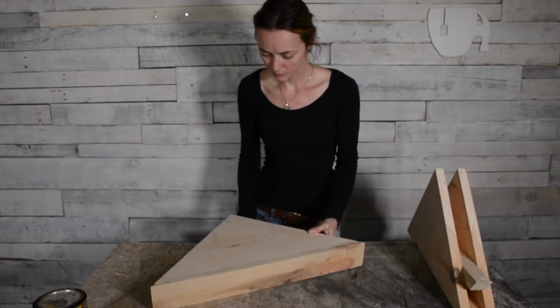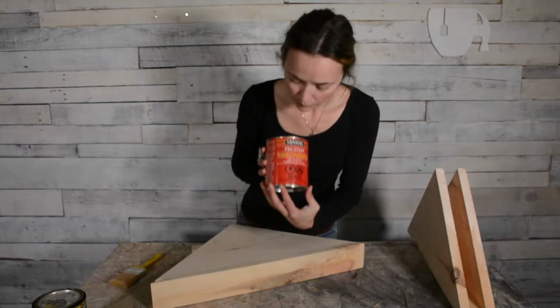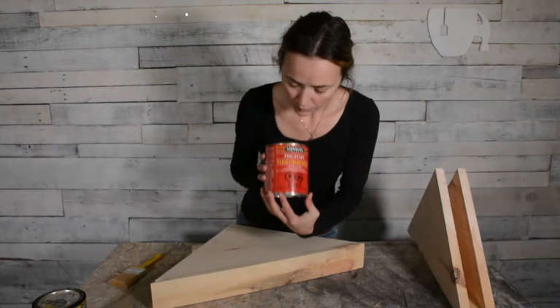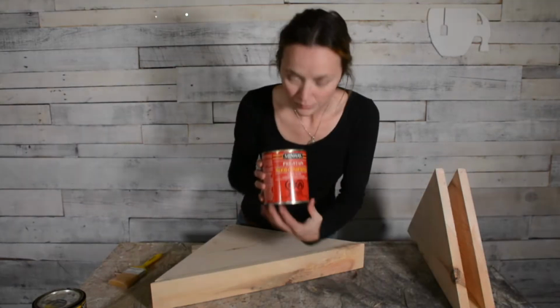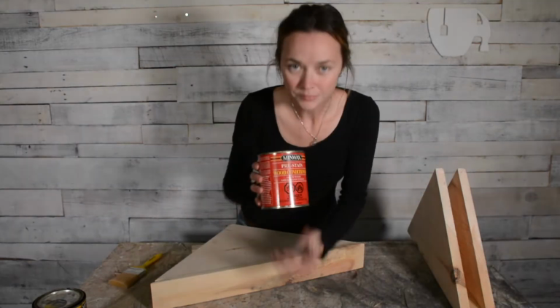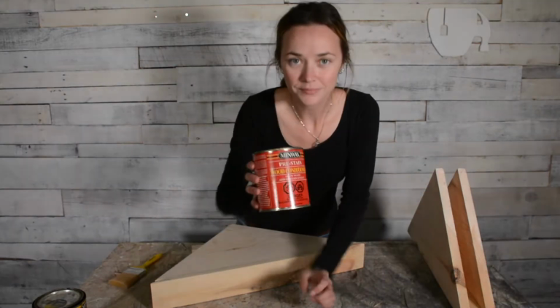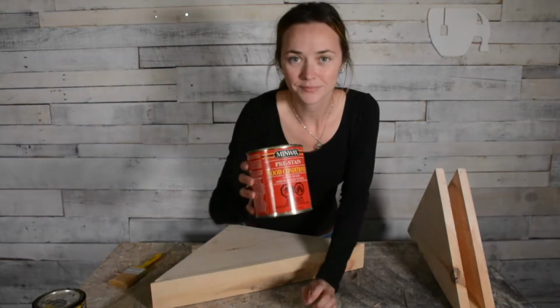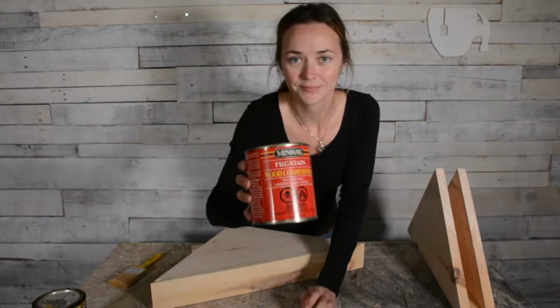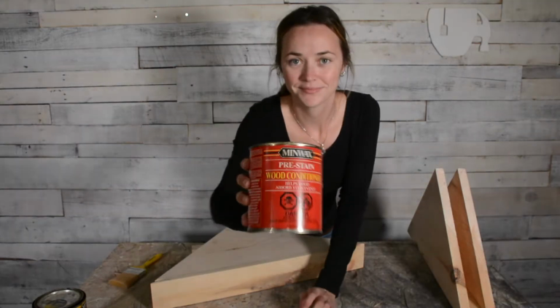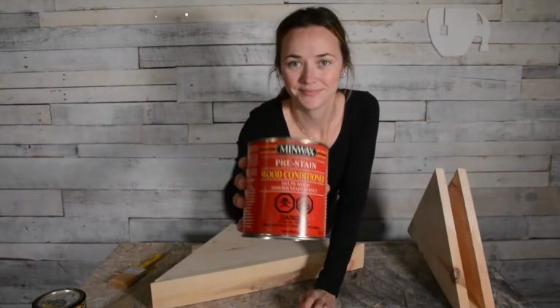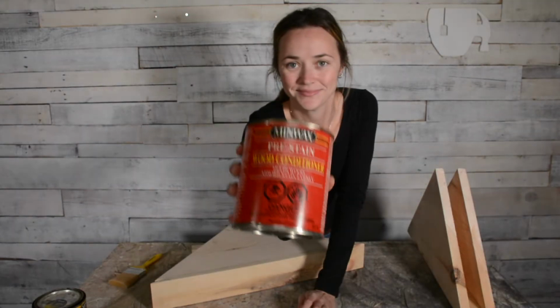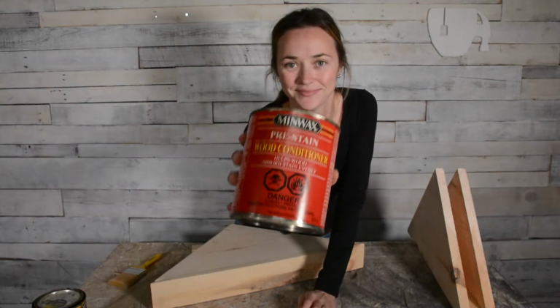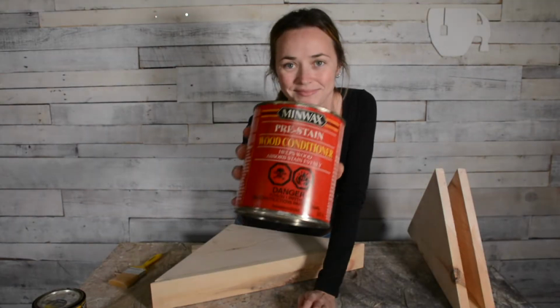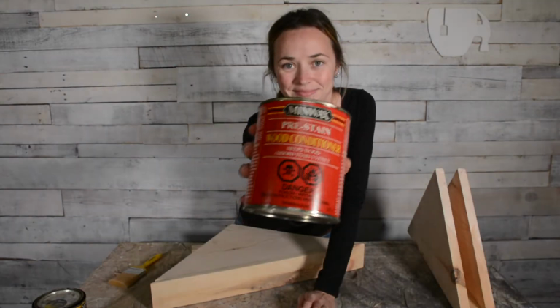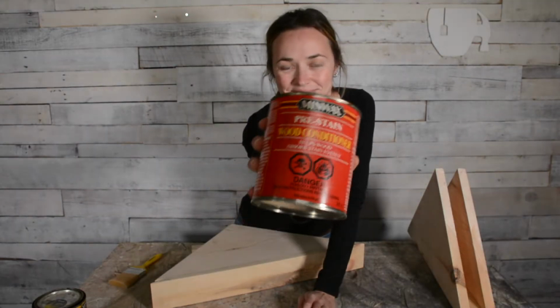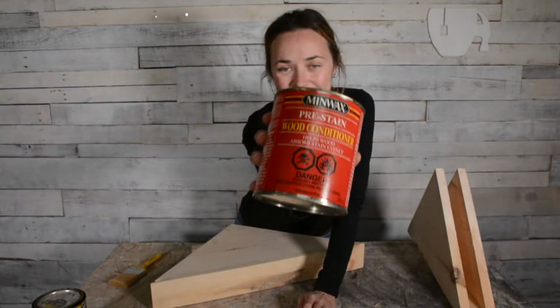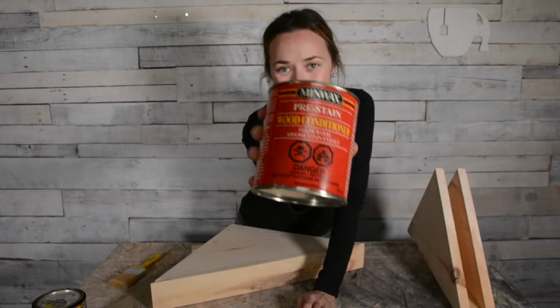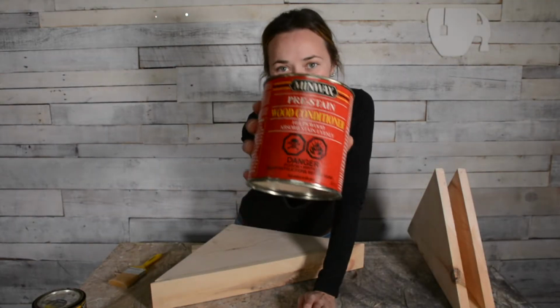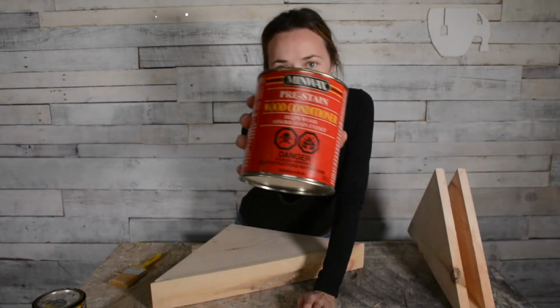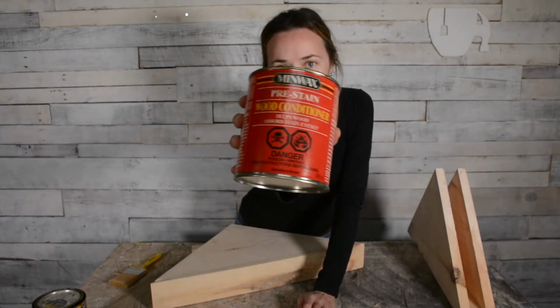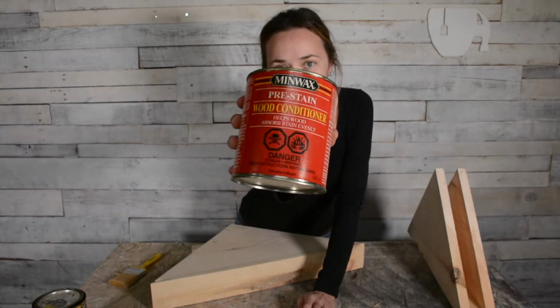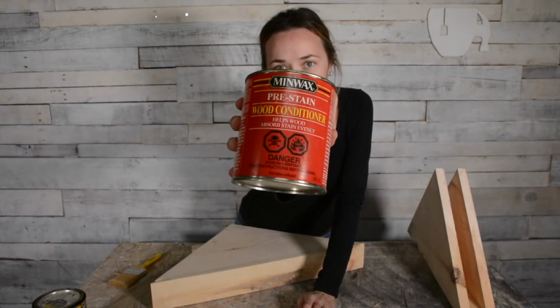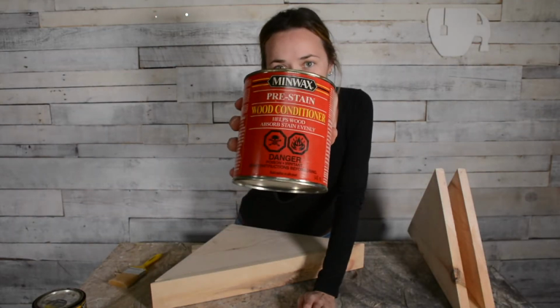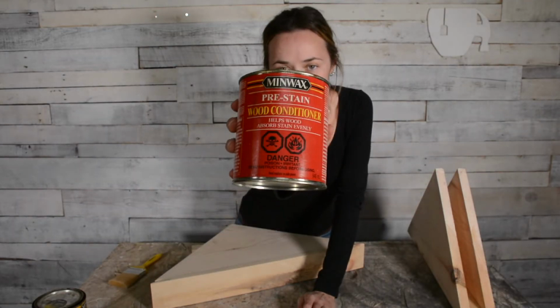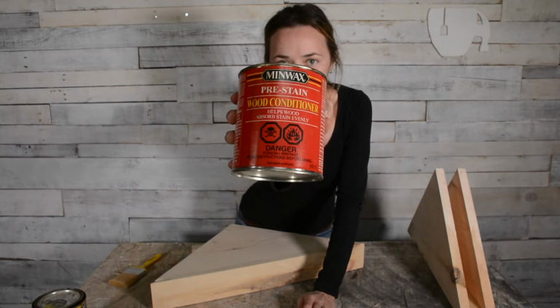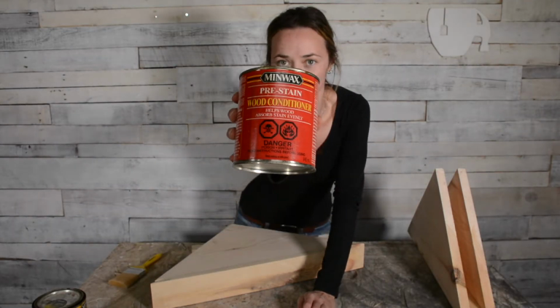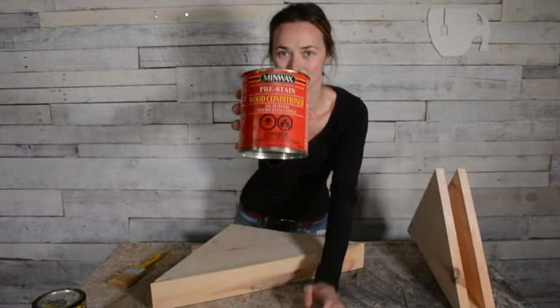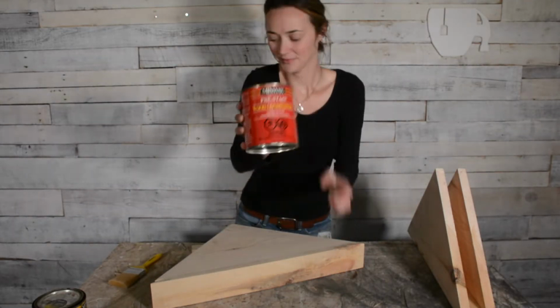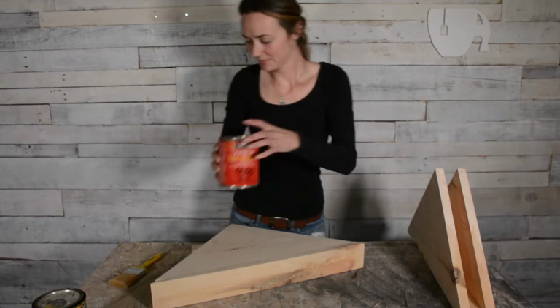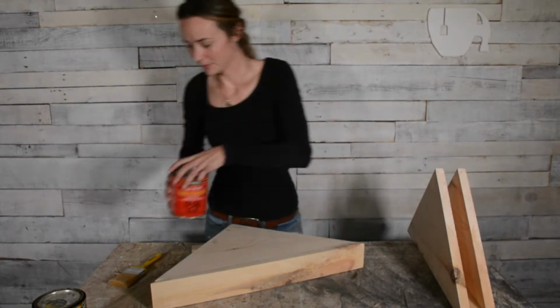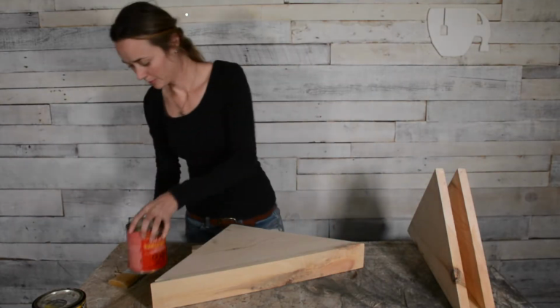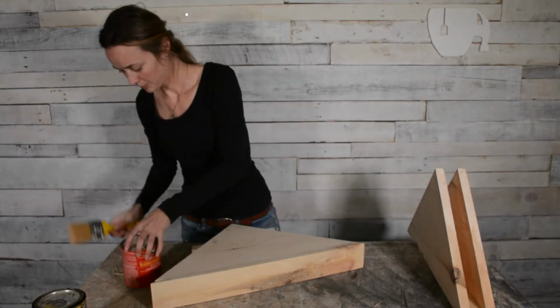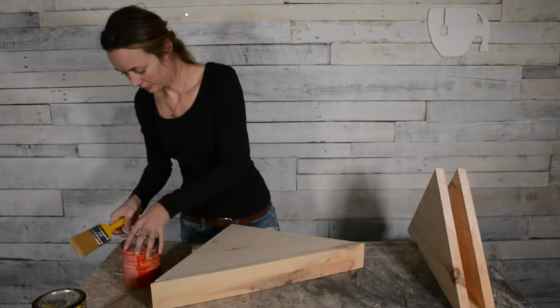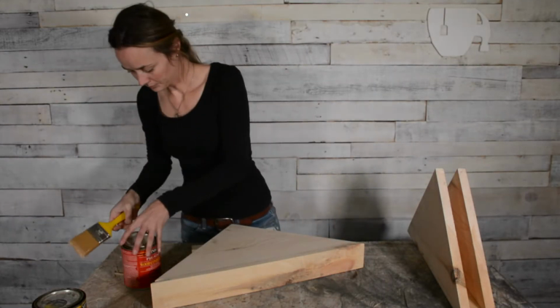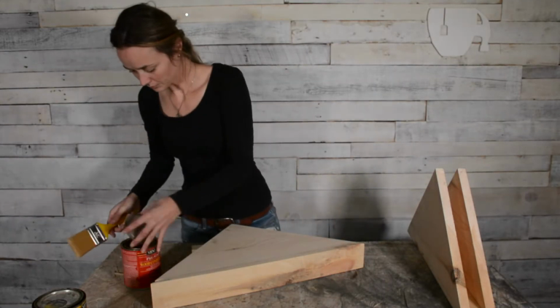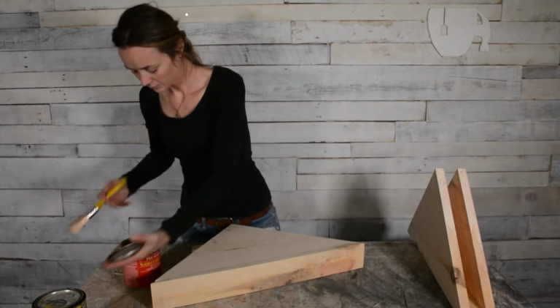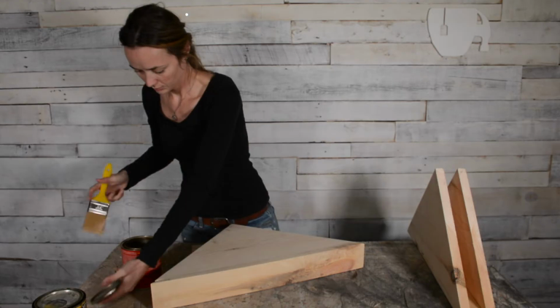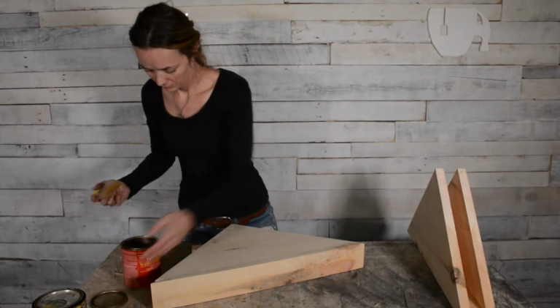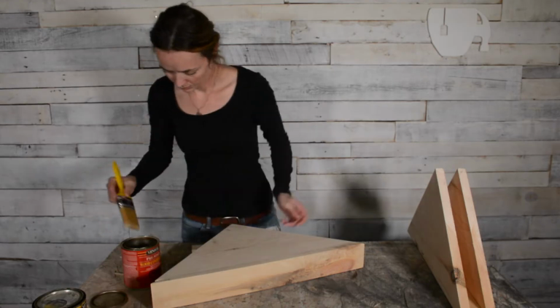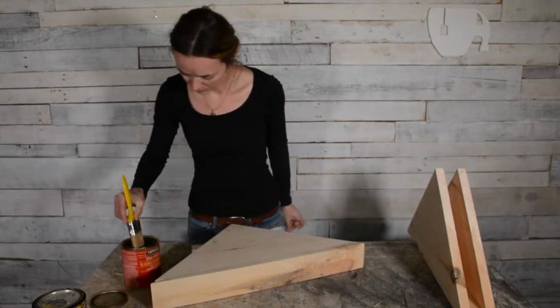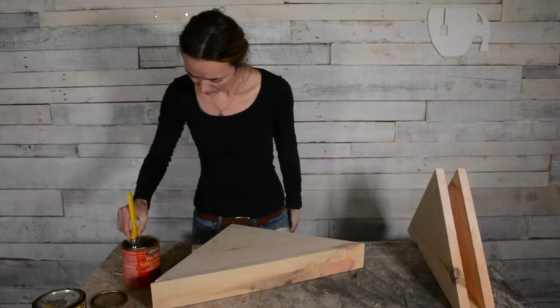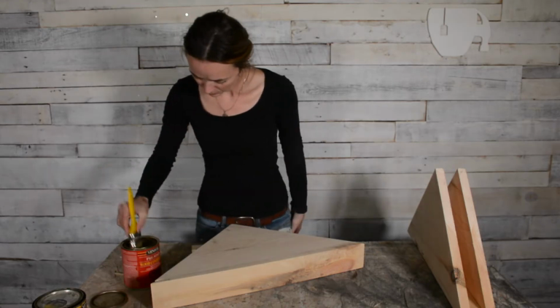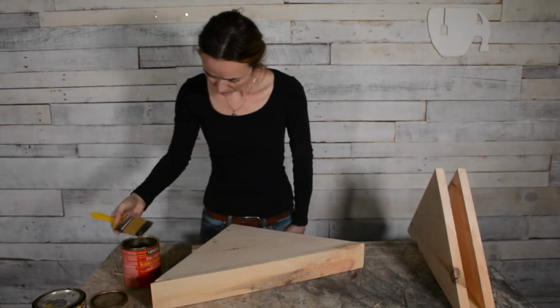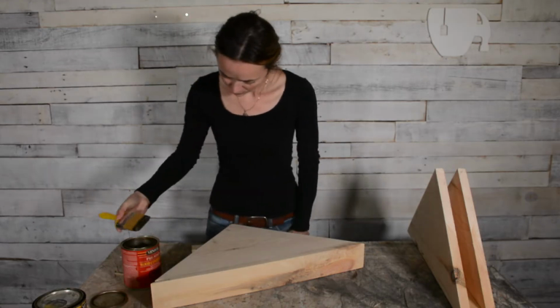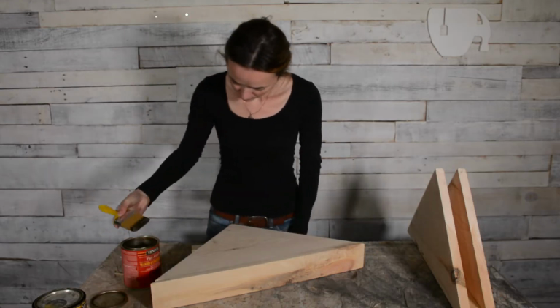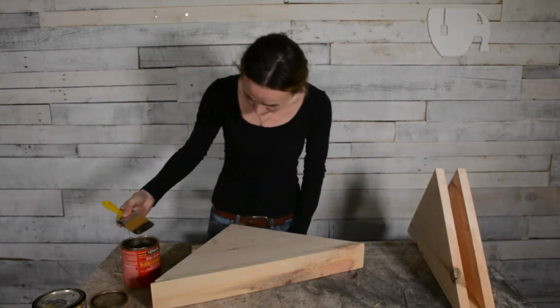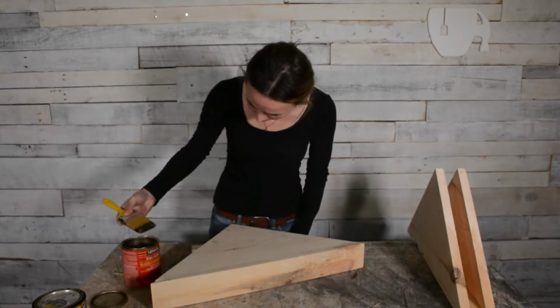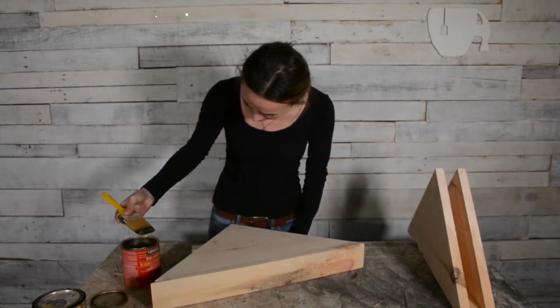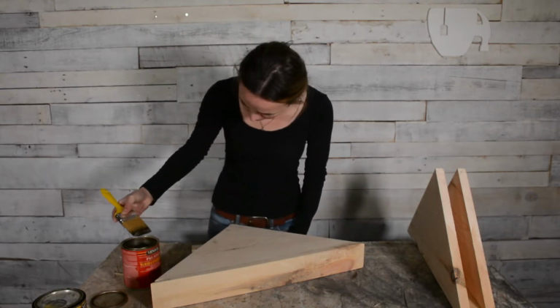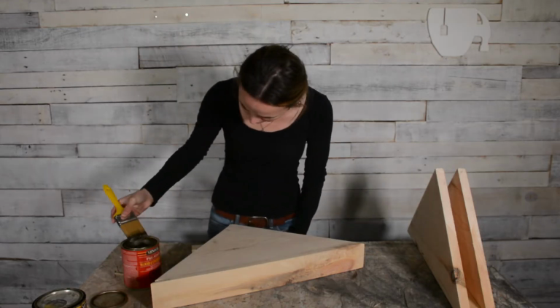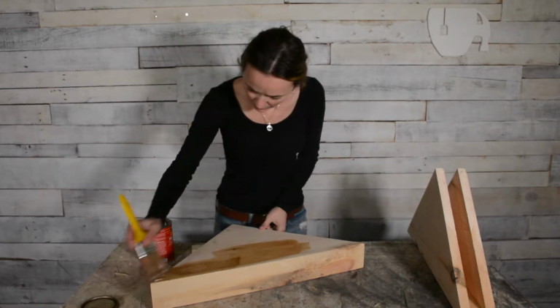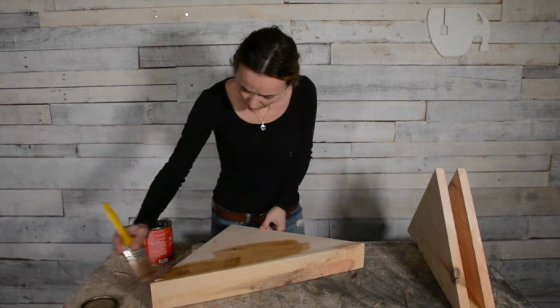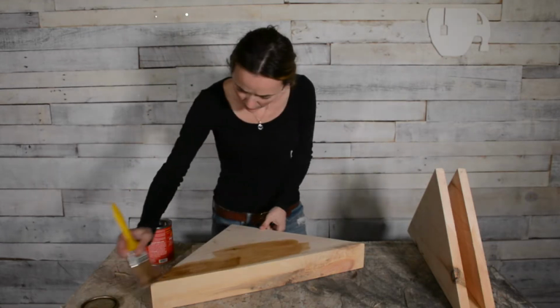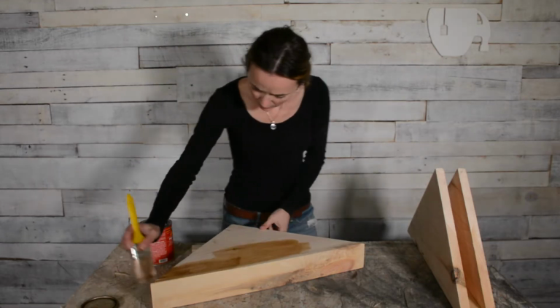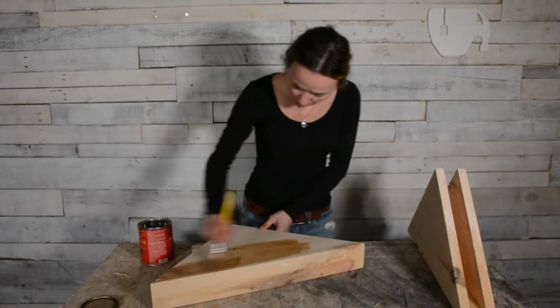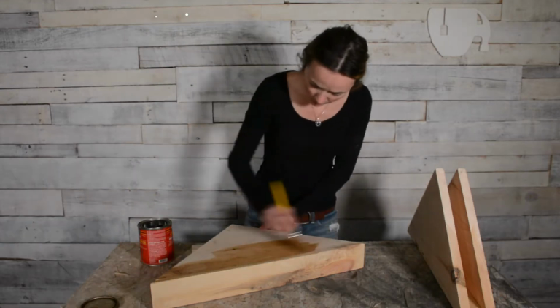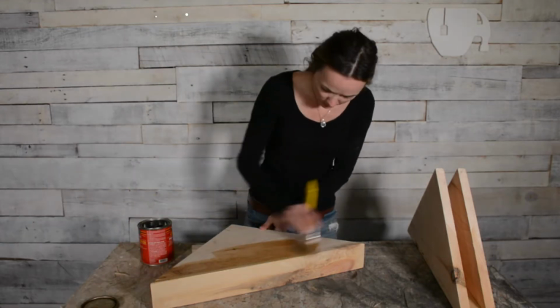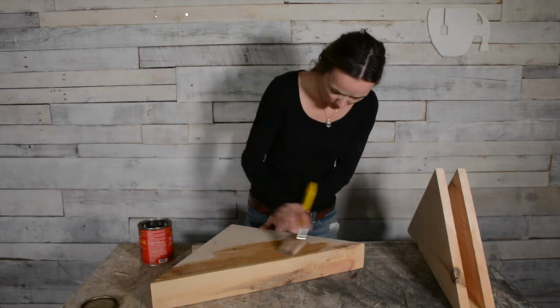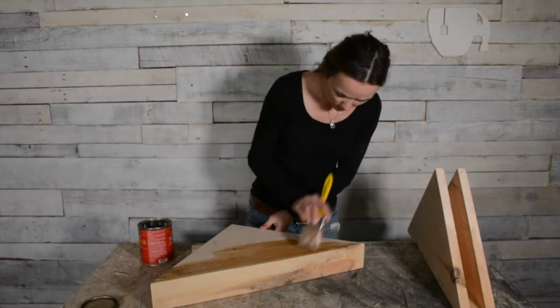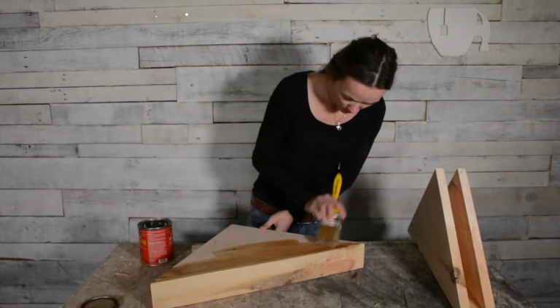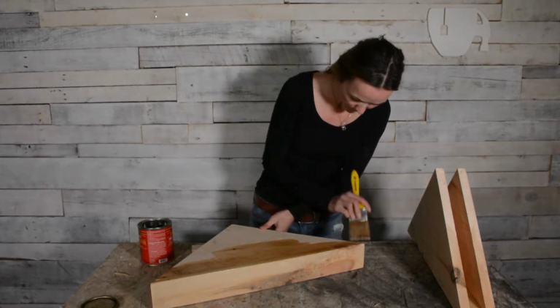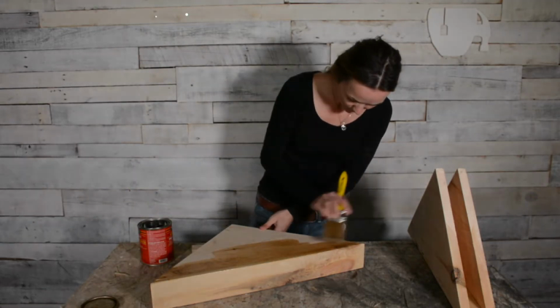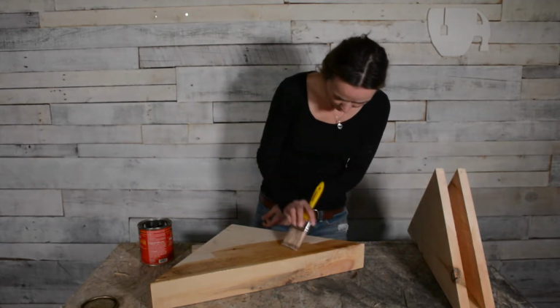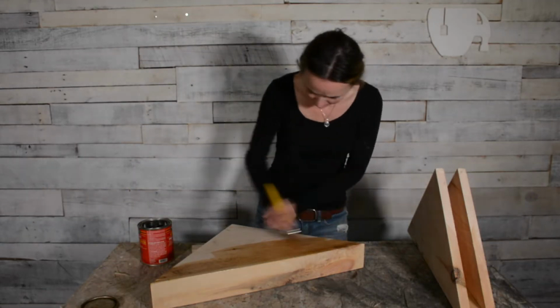I used a wood conditioner to give my shelves a nicer finish and prevent blotching, and then I stained them using Early American Stain by Minwax.